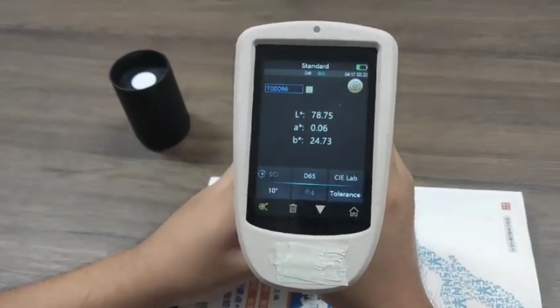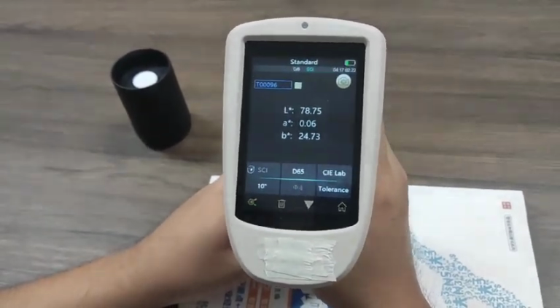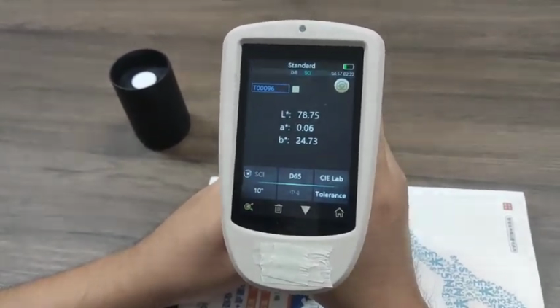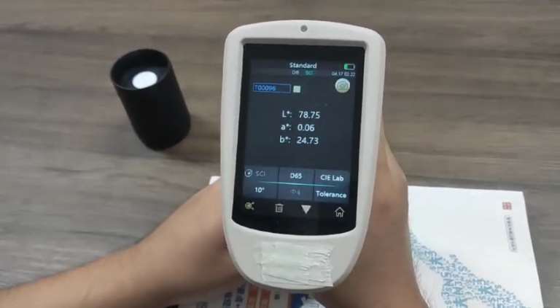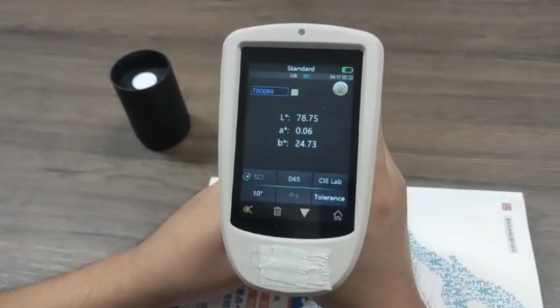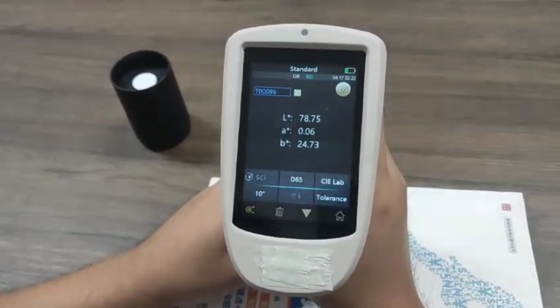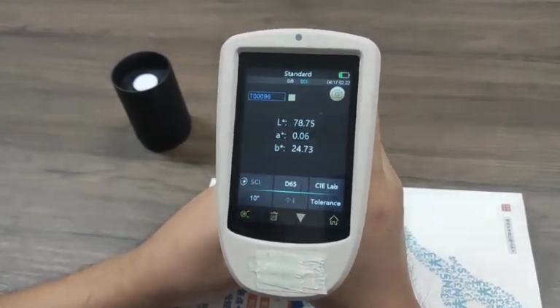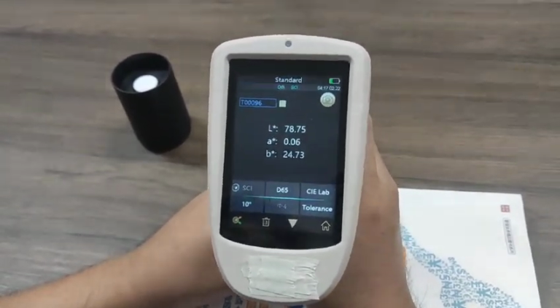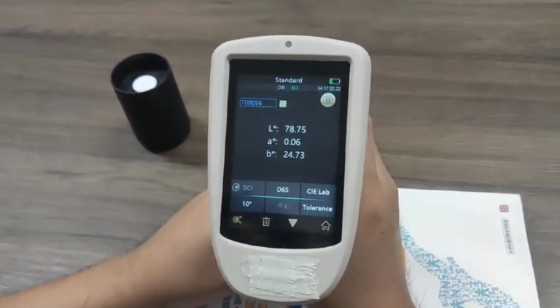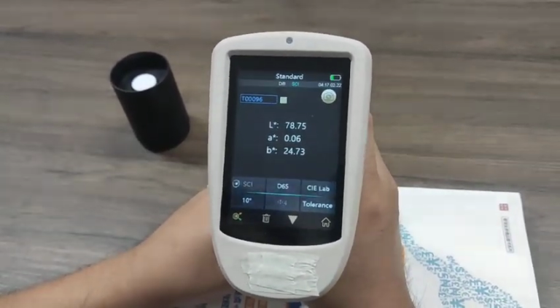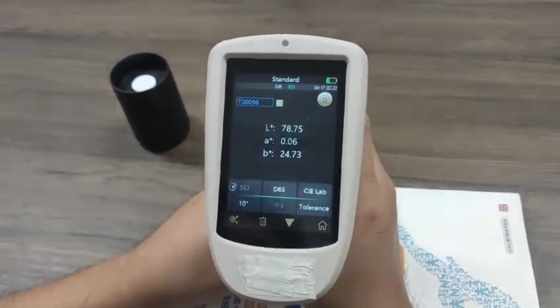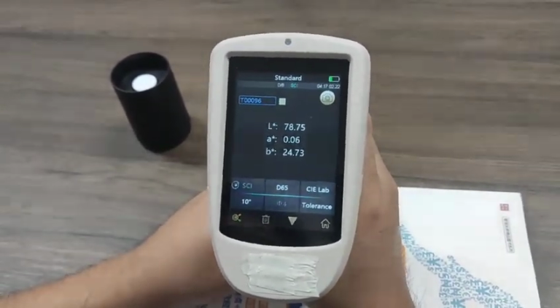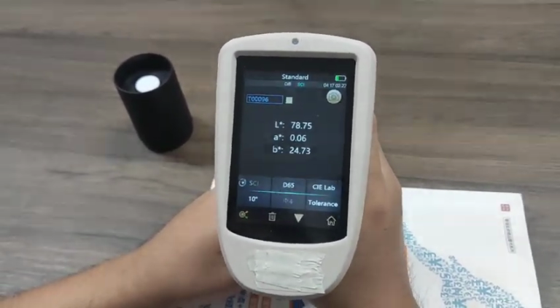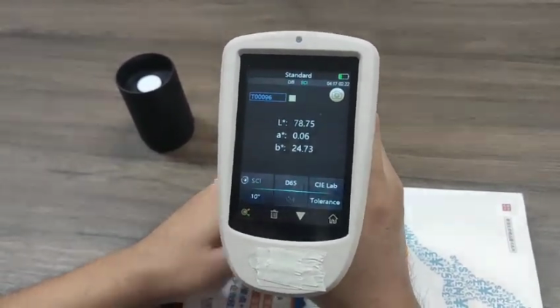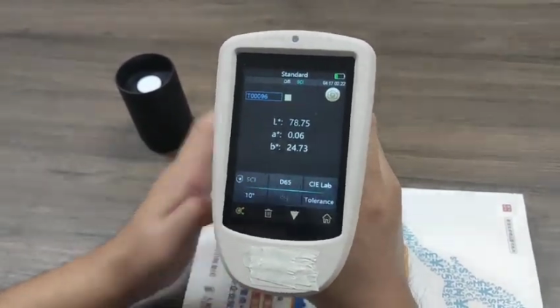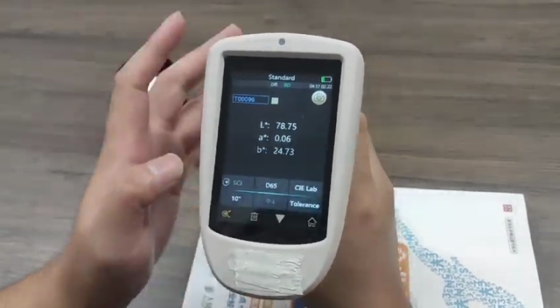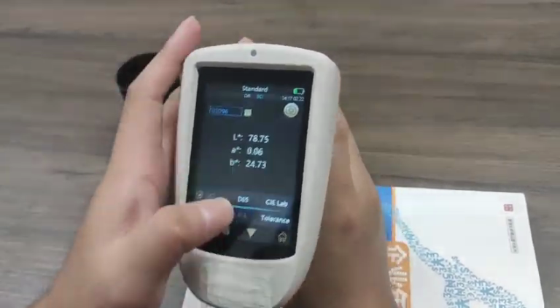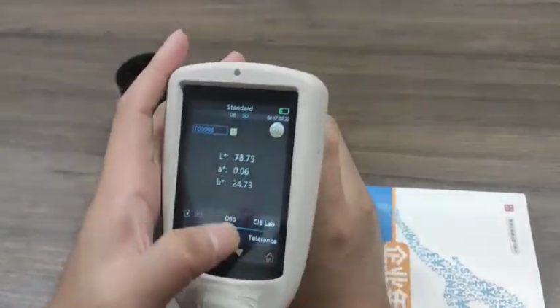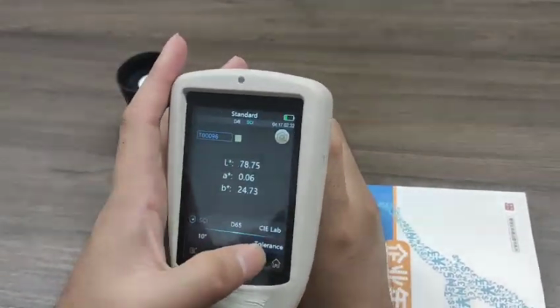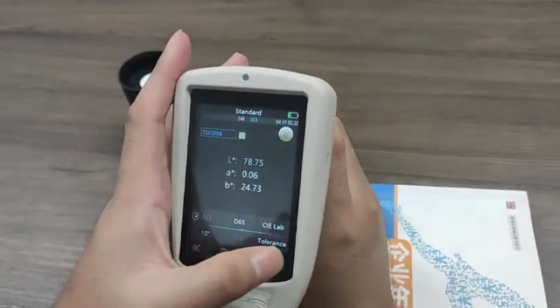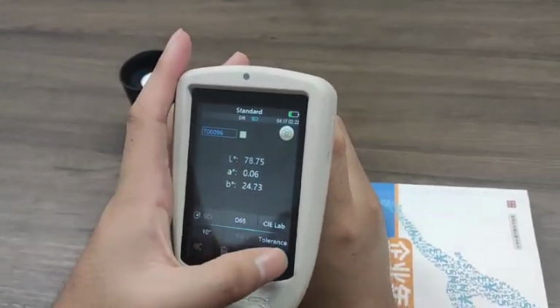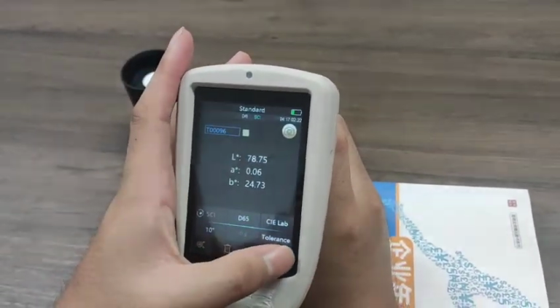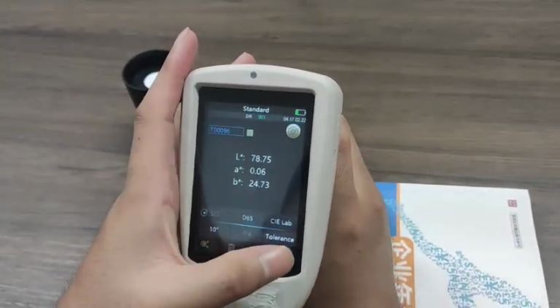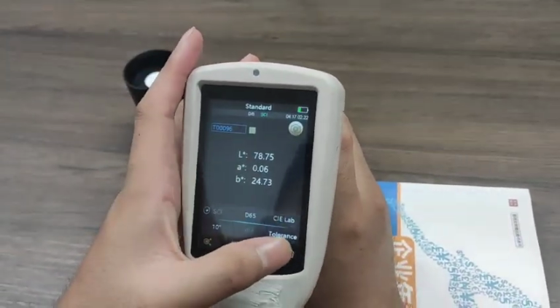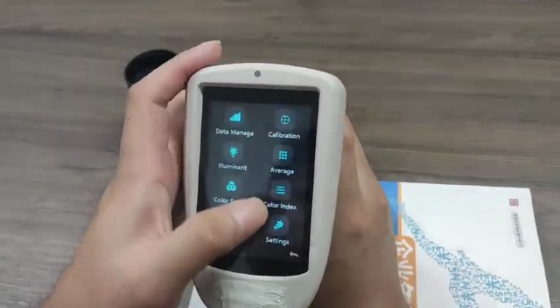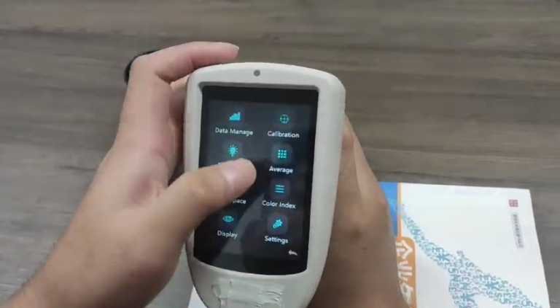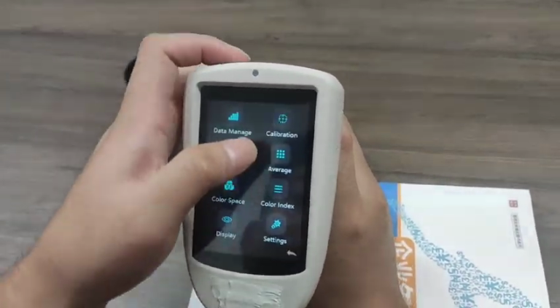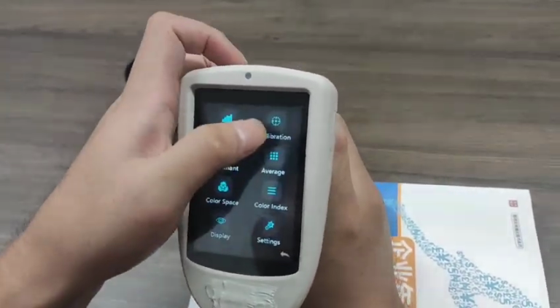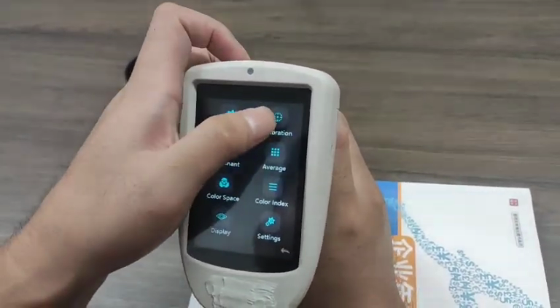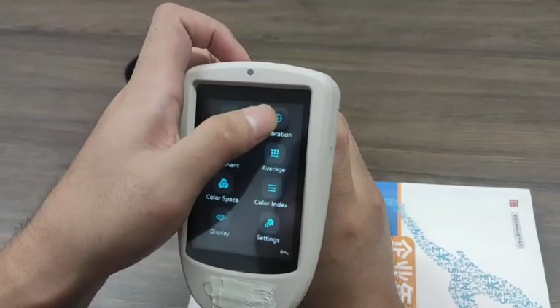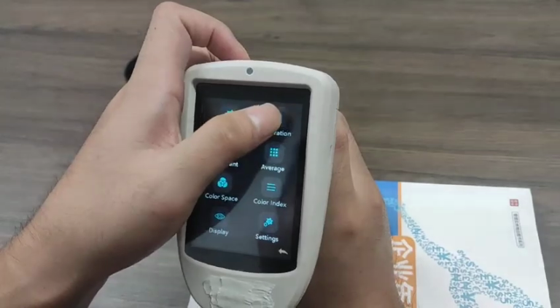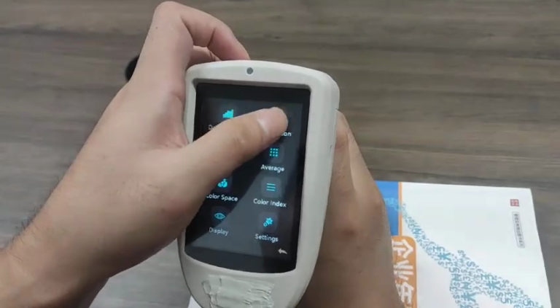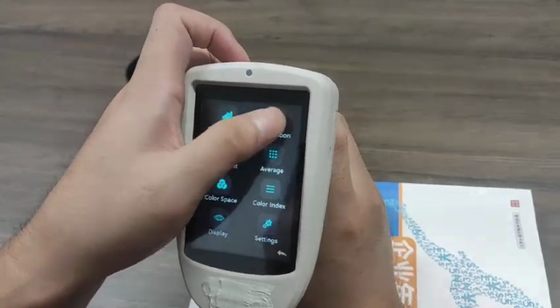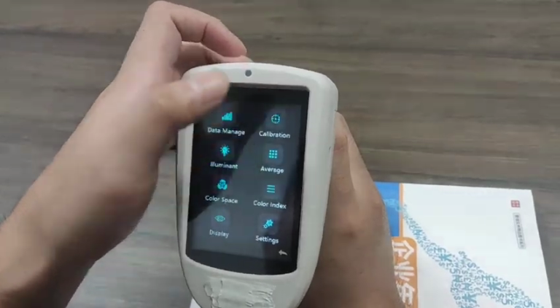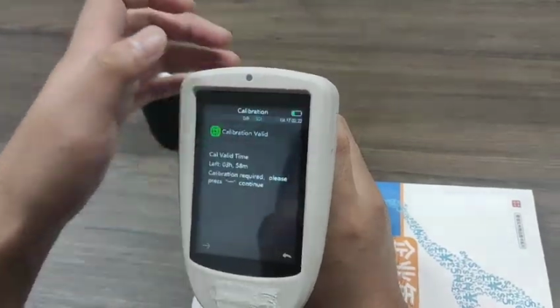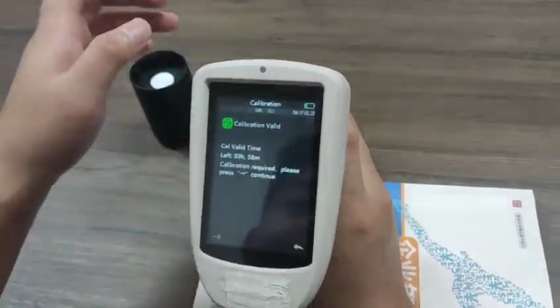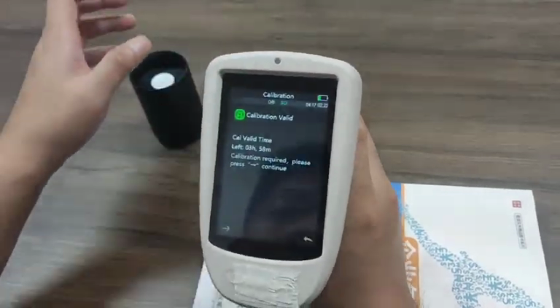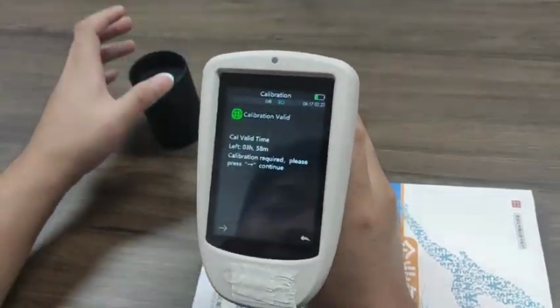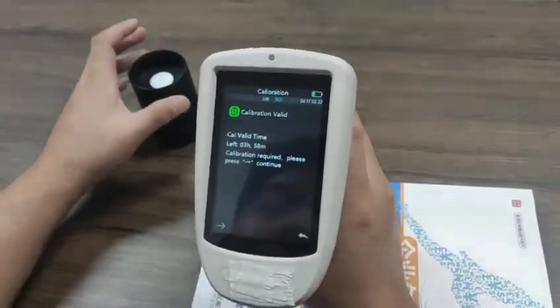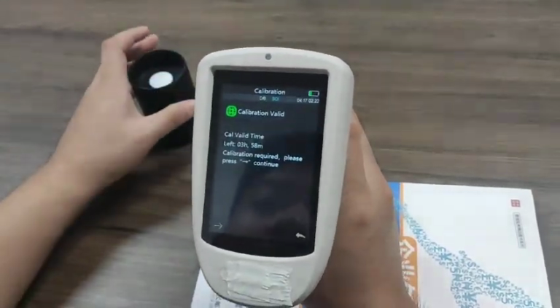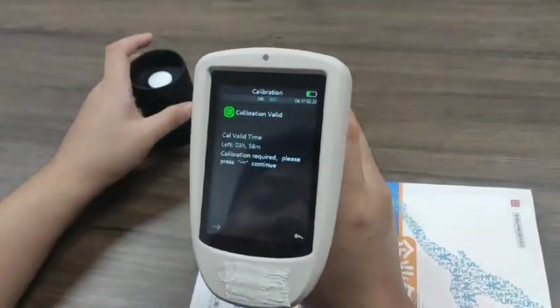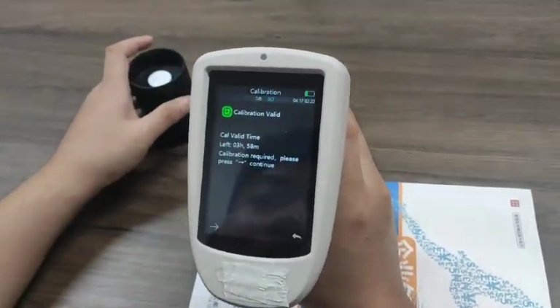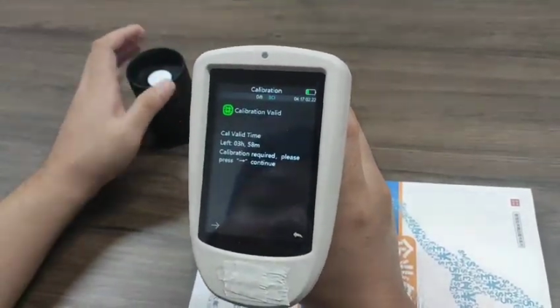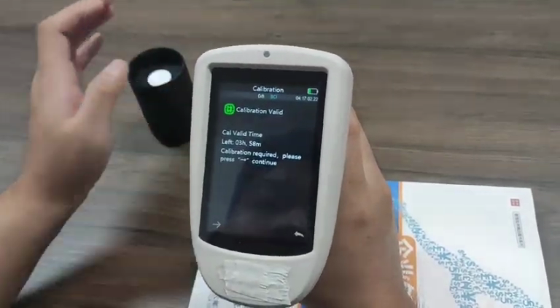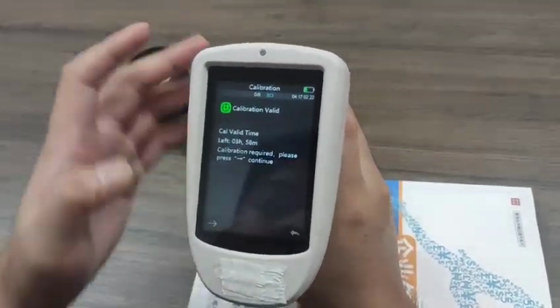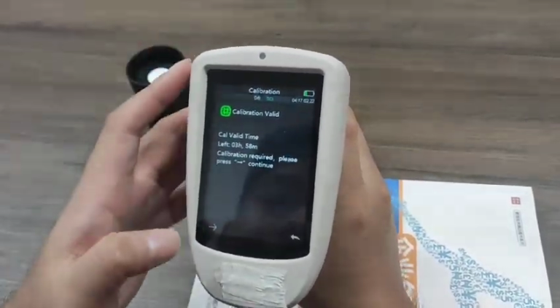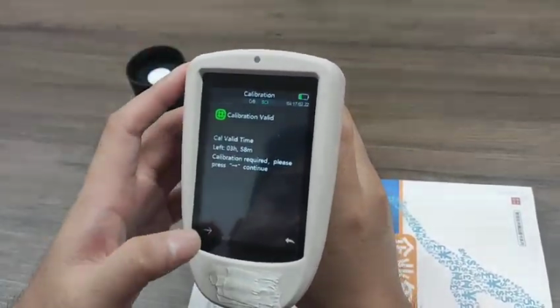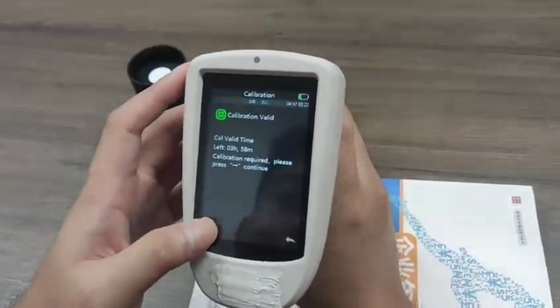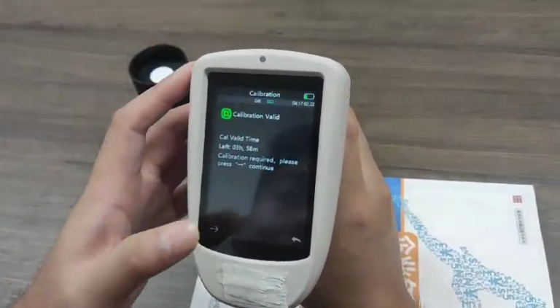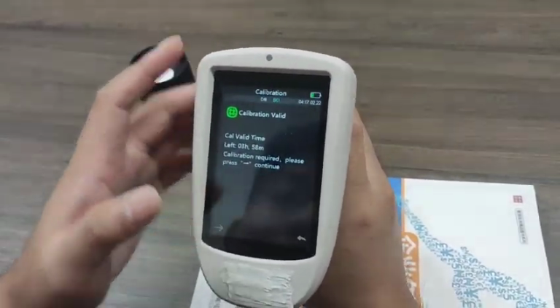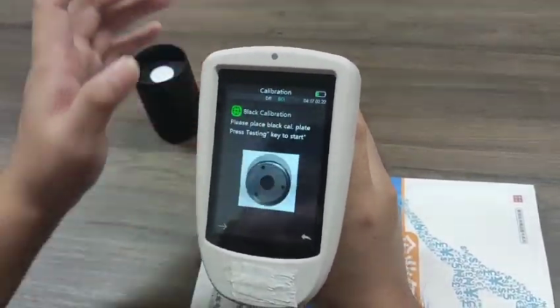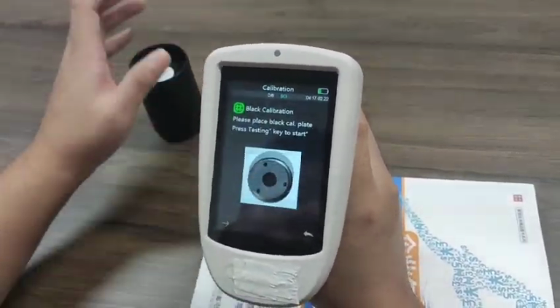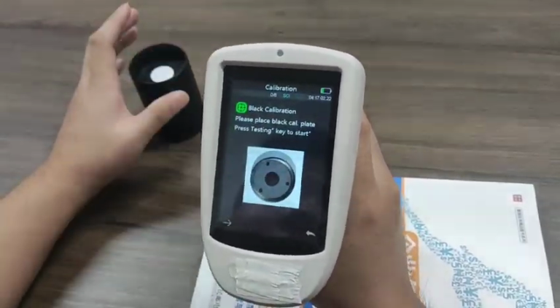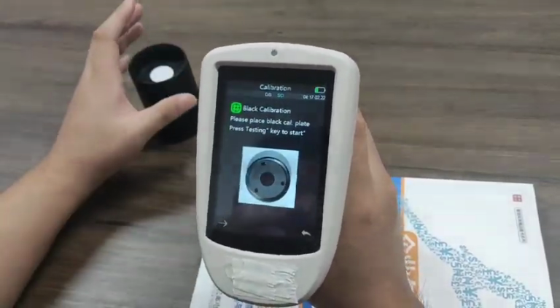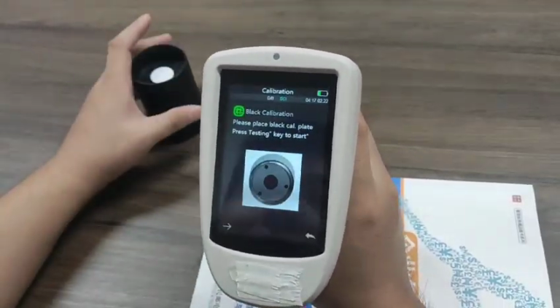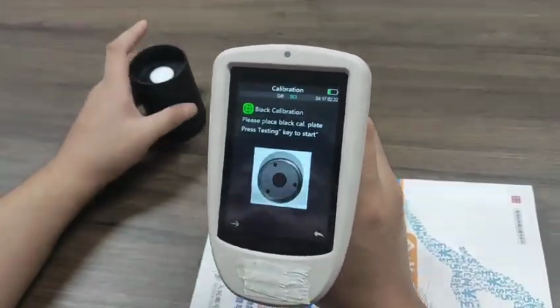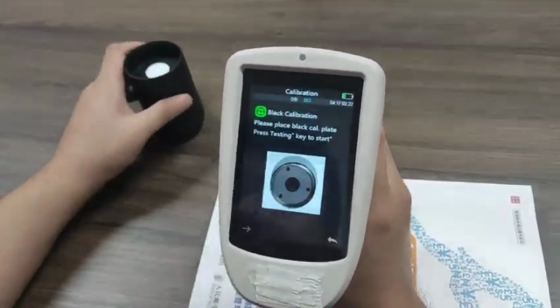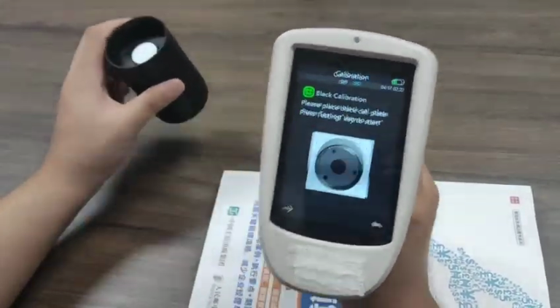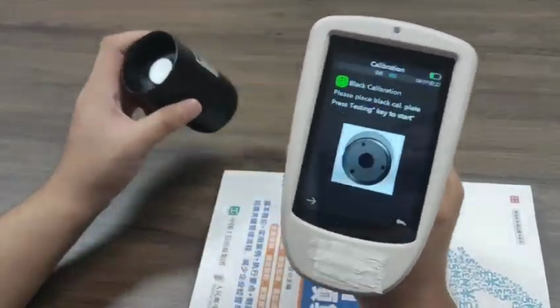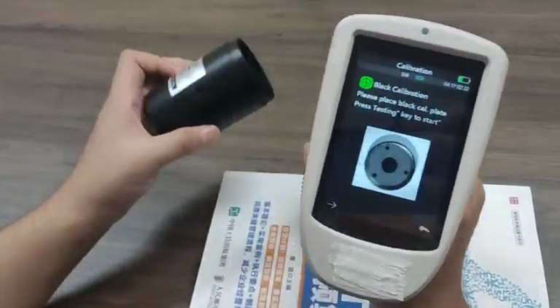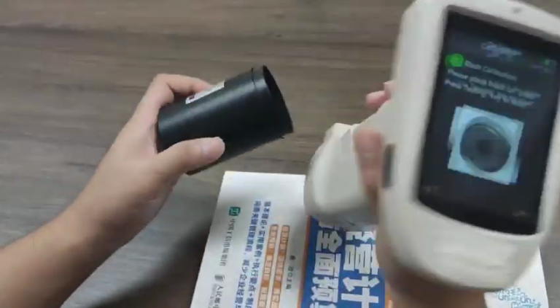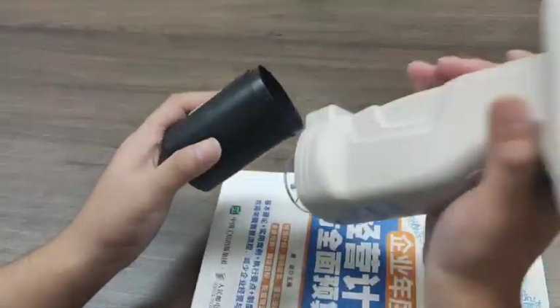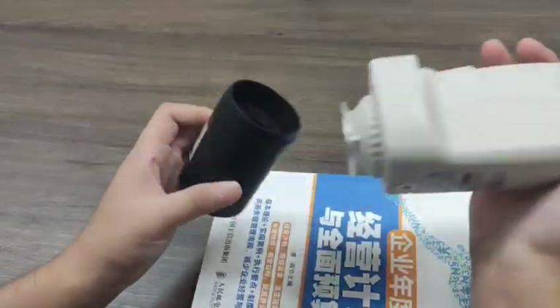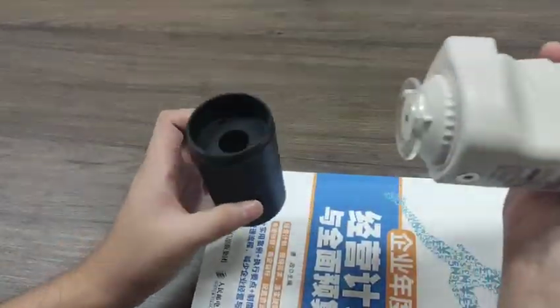First, you need to do the calibration. I'll go back to the menu and select calibration. Black calibration.